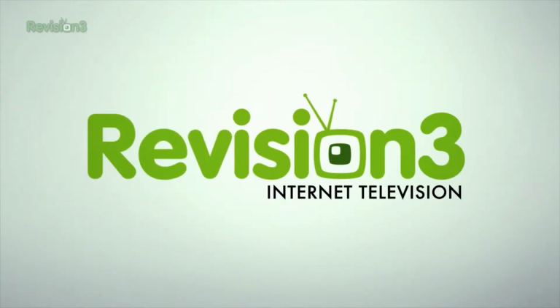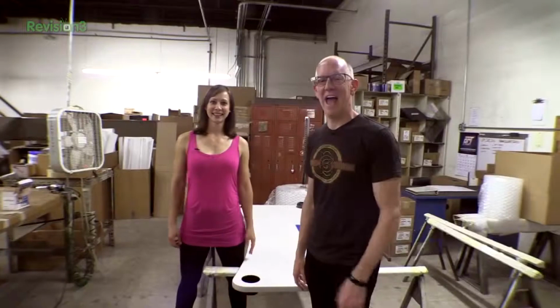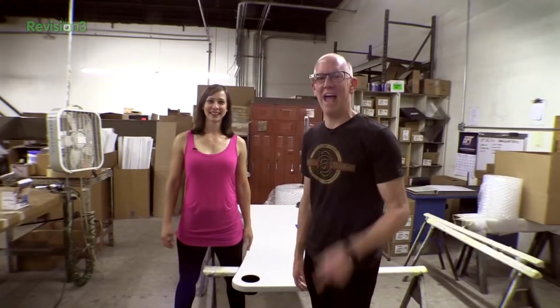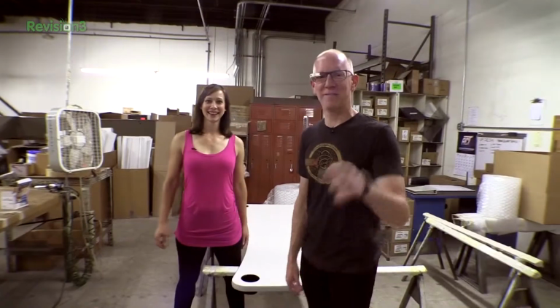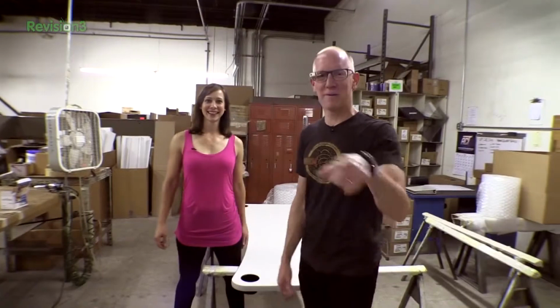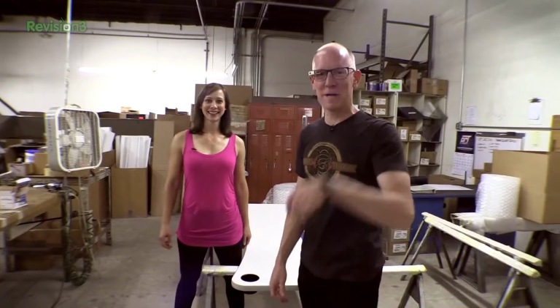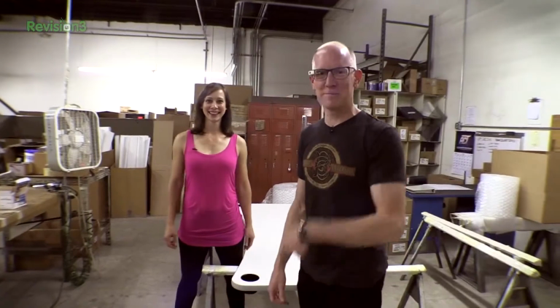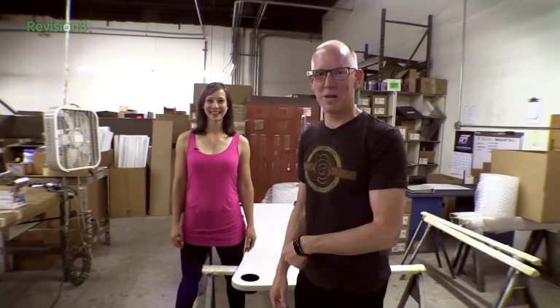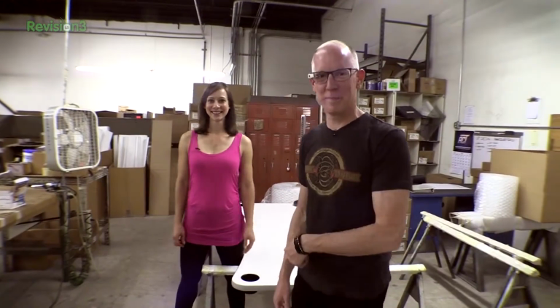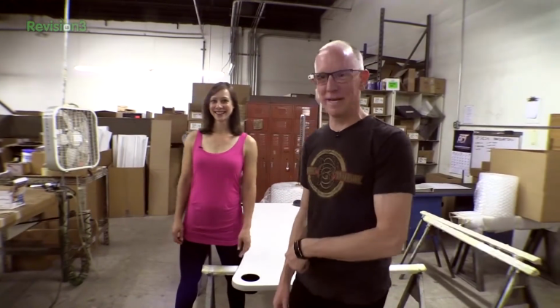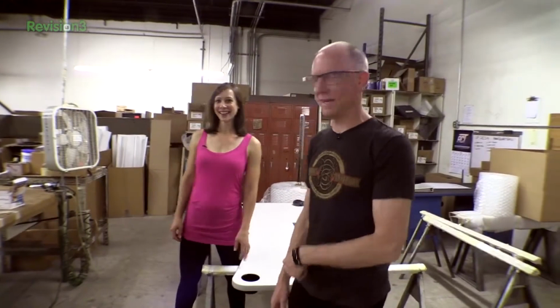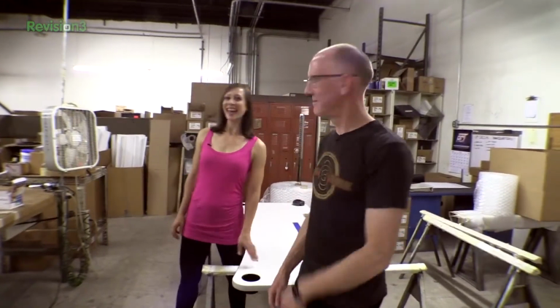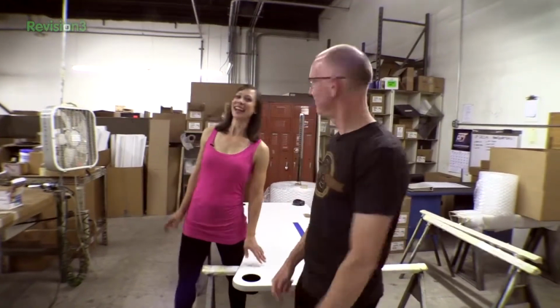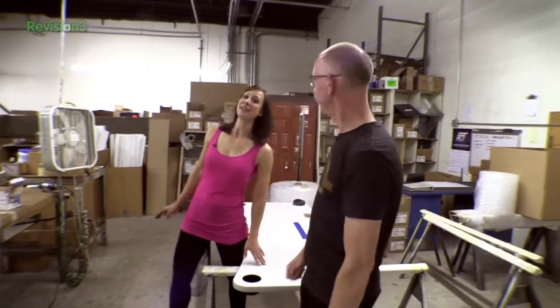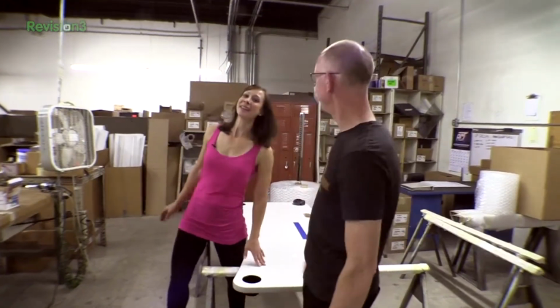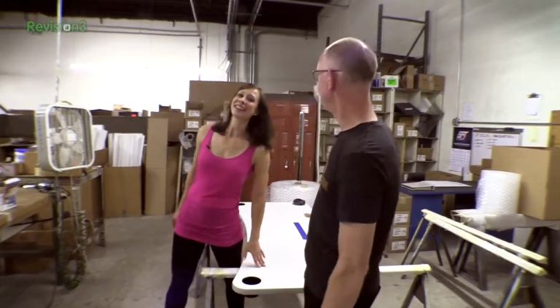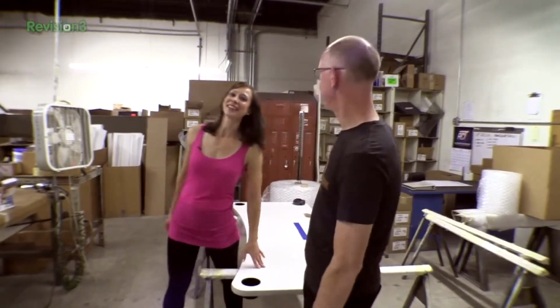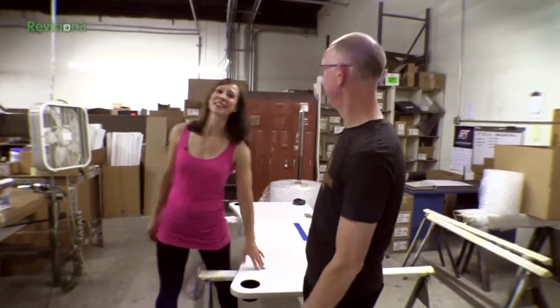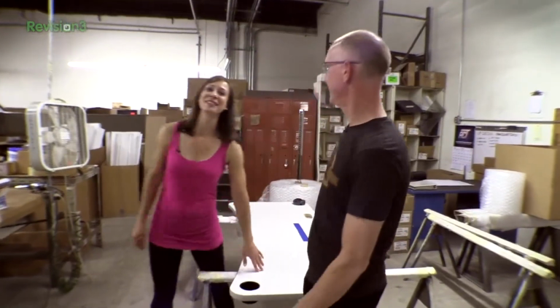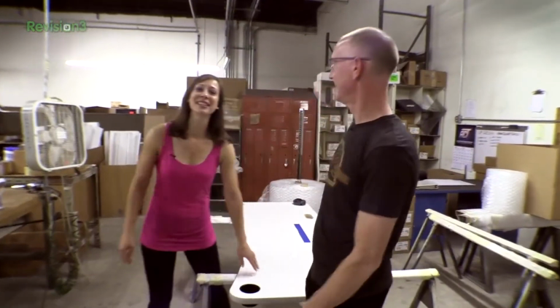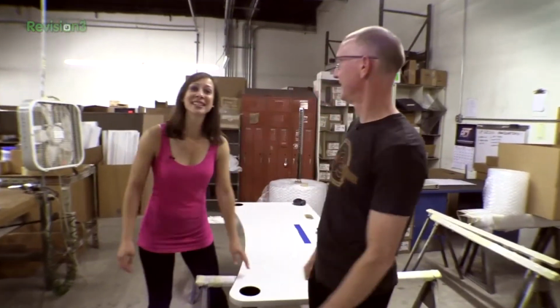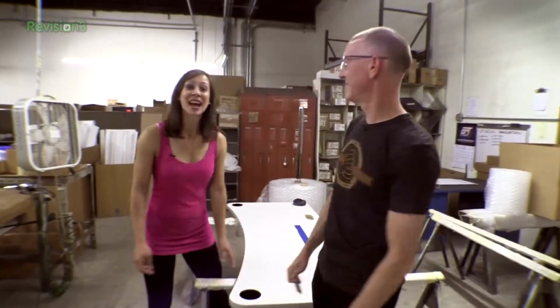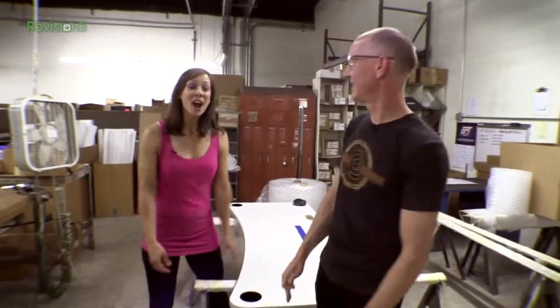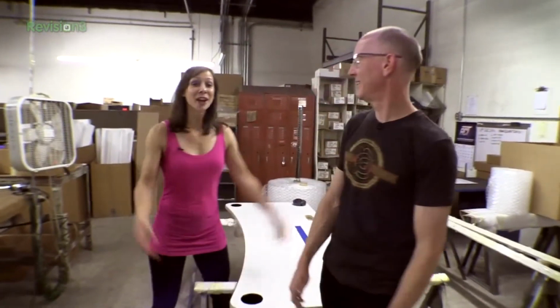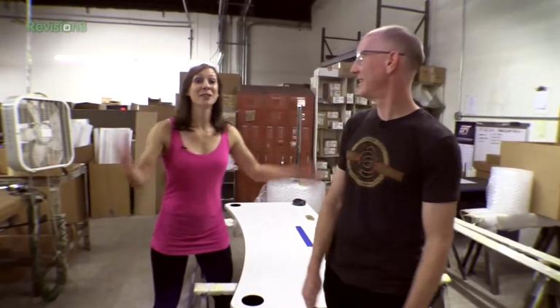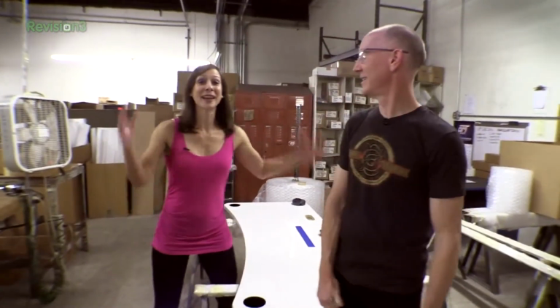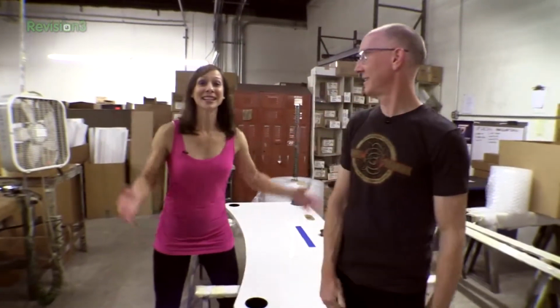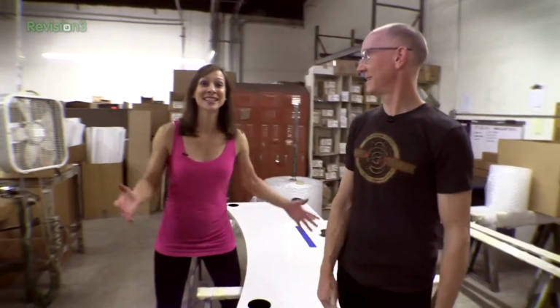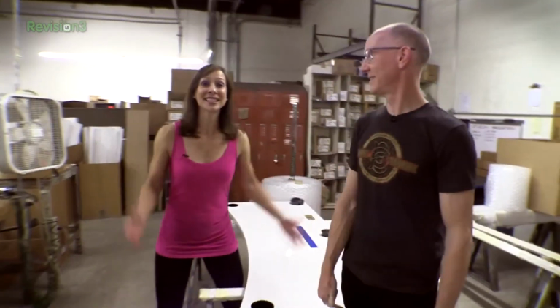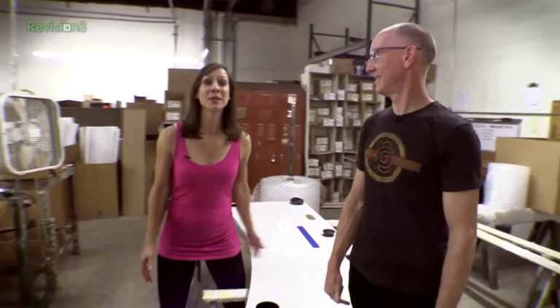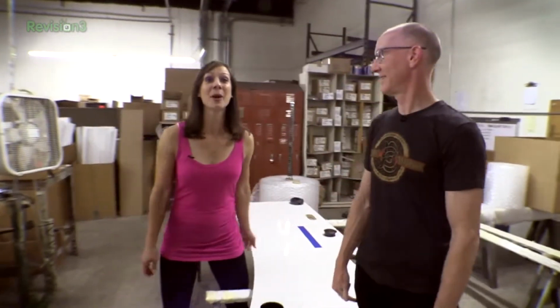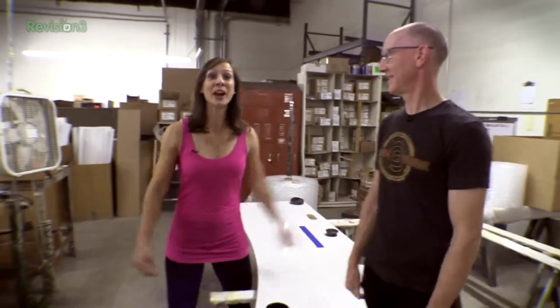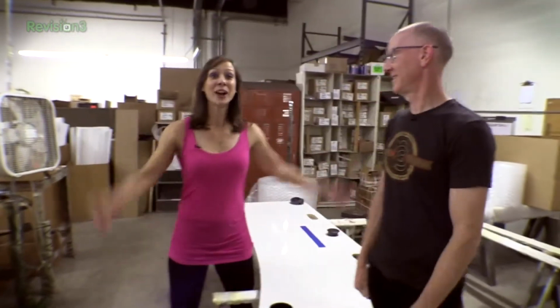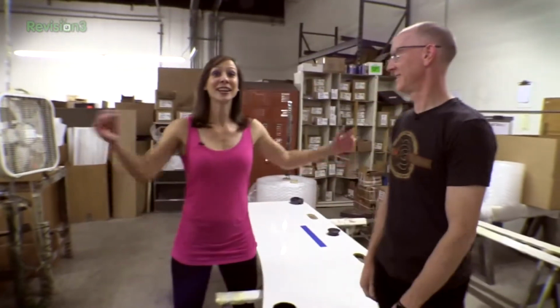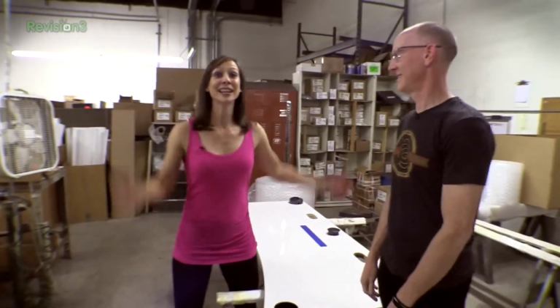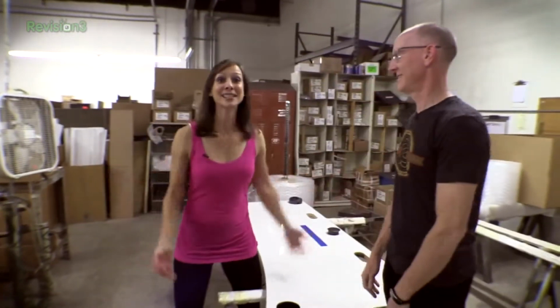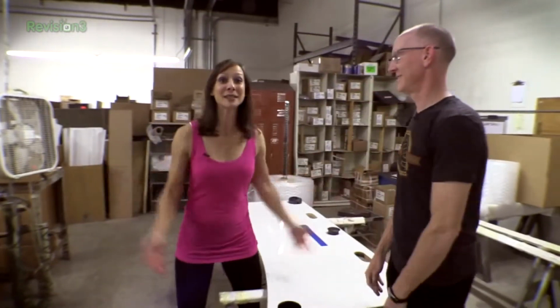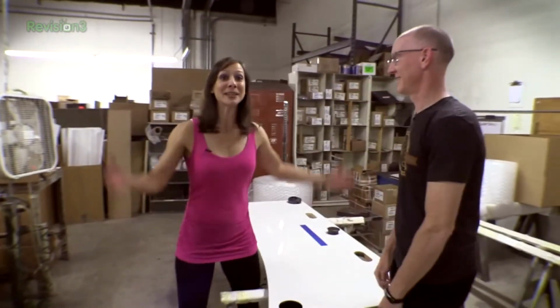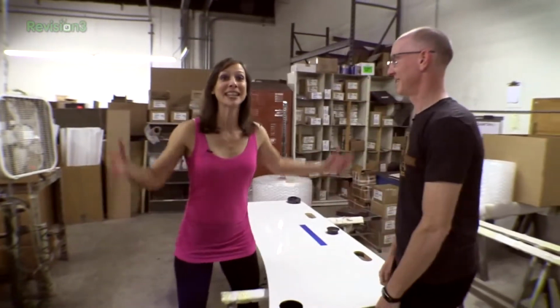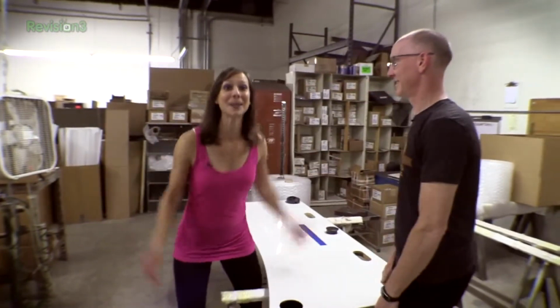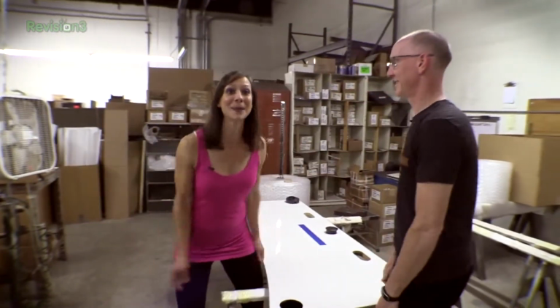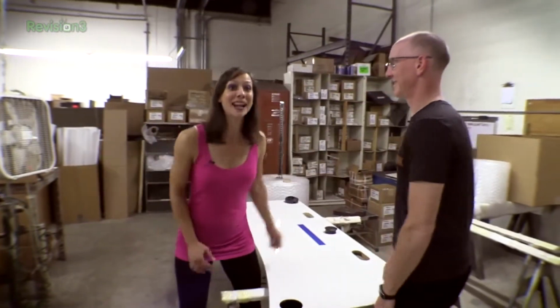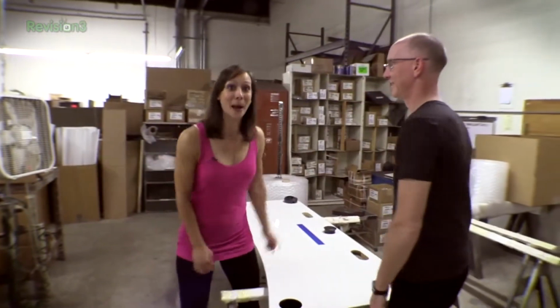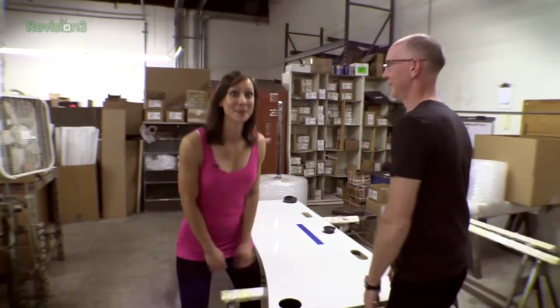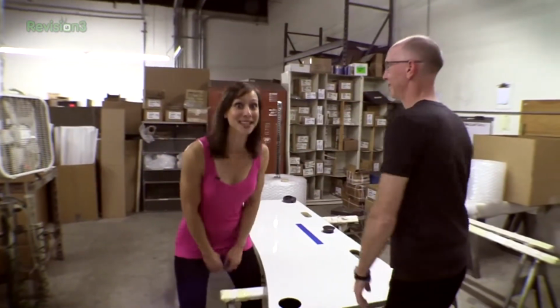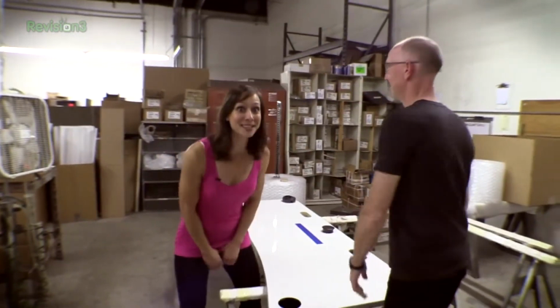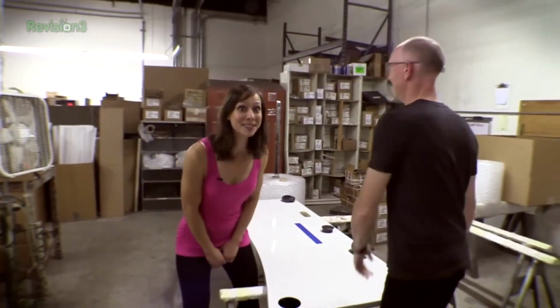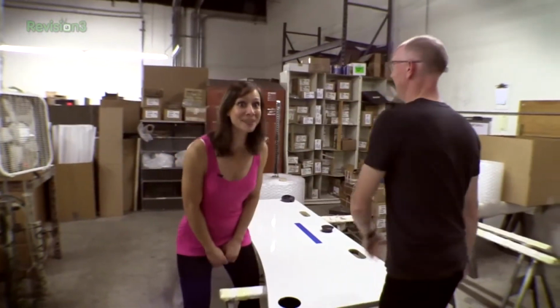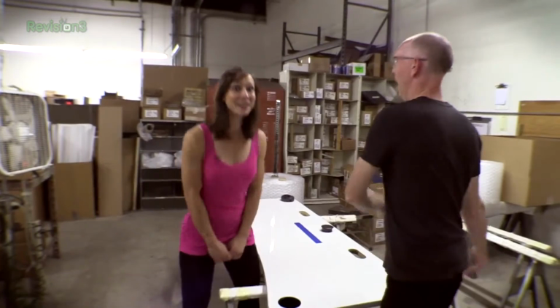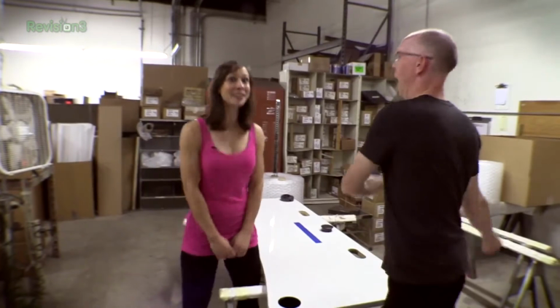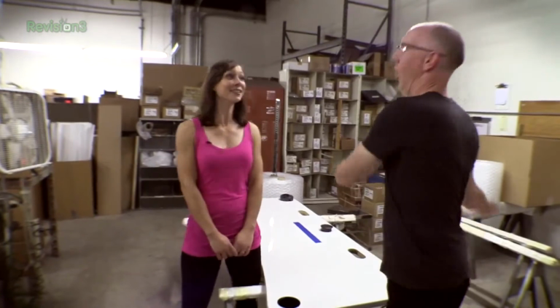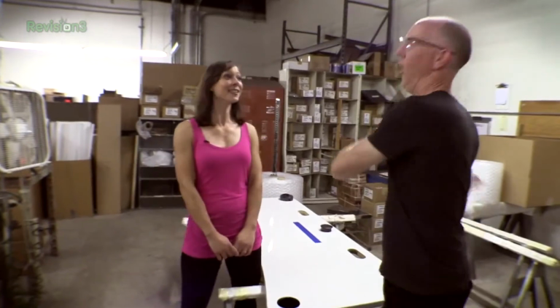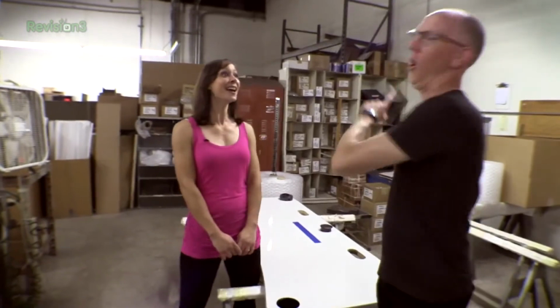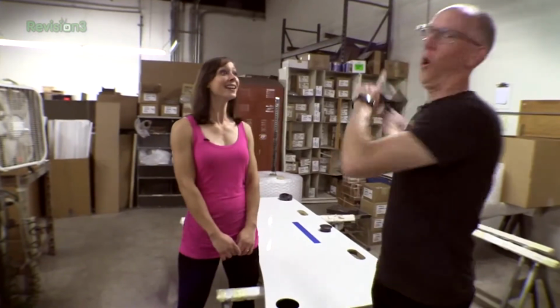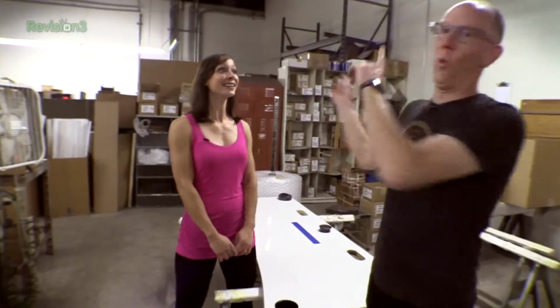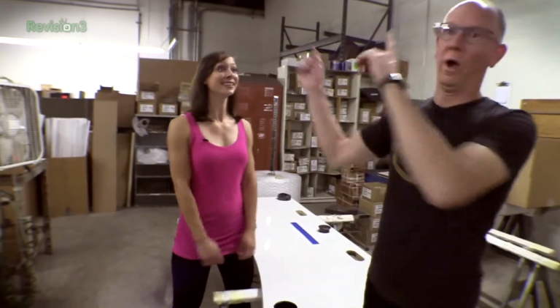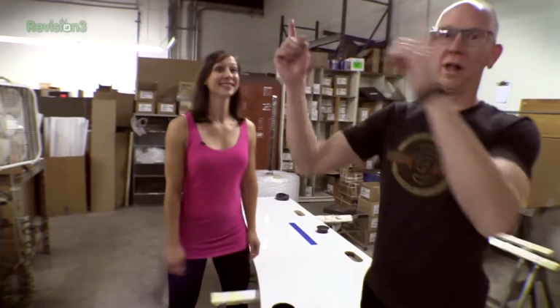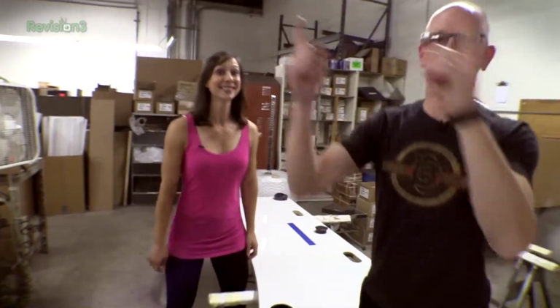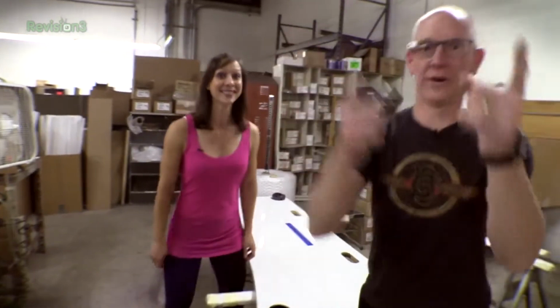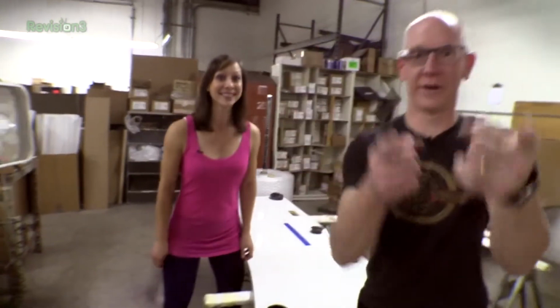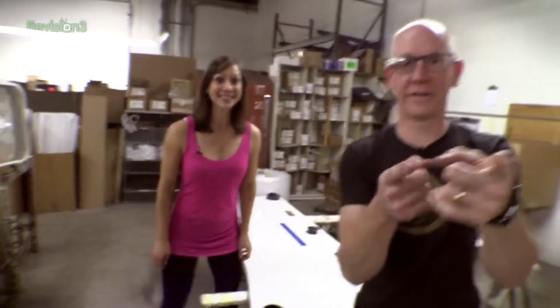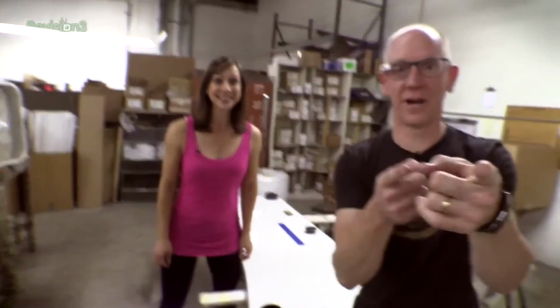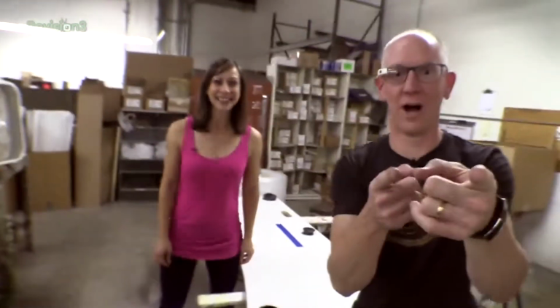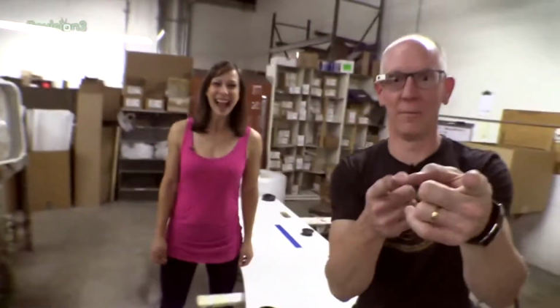Hey folks, I'm John P and I'm Kelly Lewis. Are you ready to see what our custom GeekBeat UpDesks are going to look like? Well here it comes.